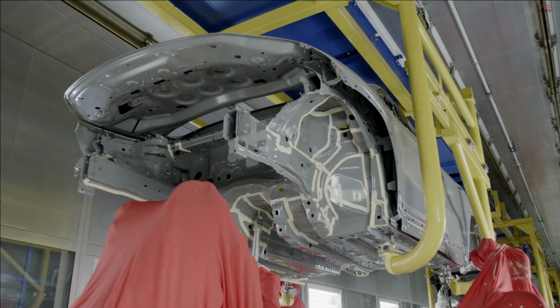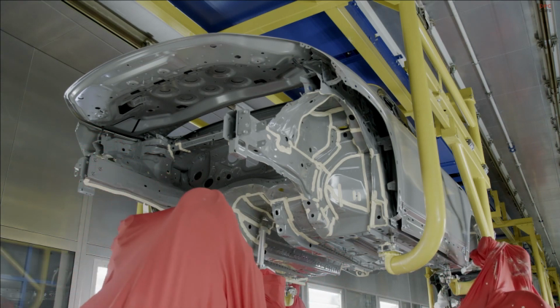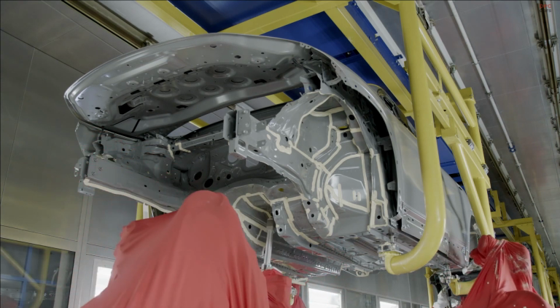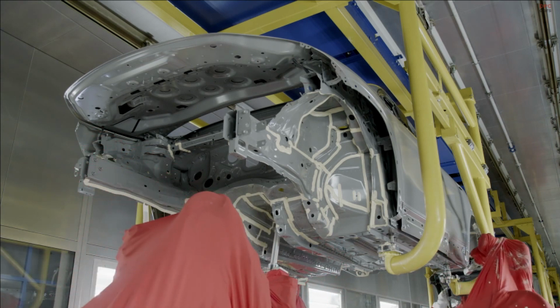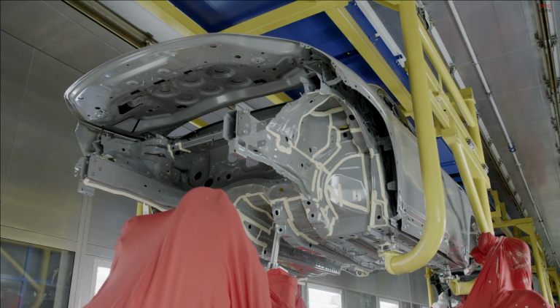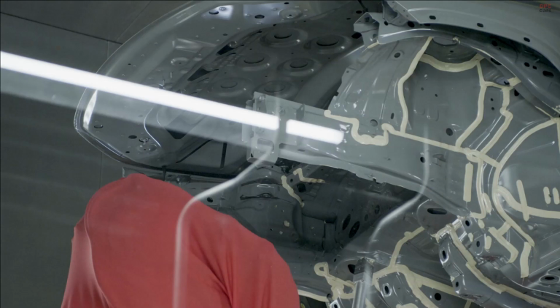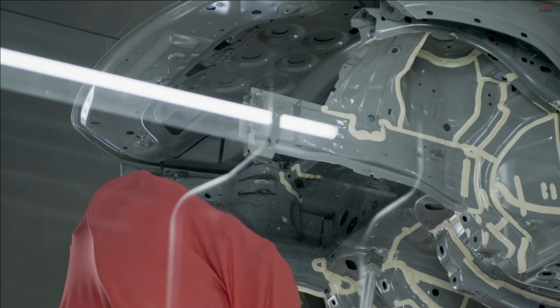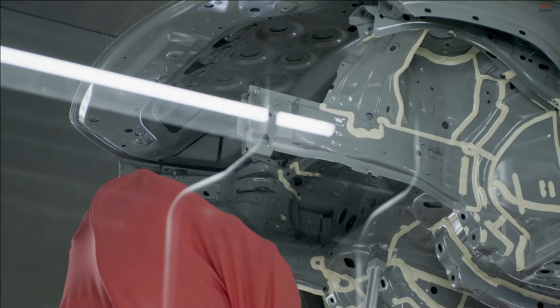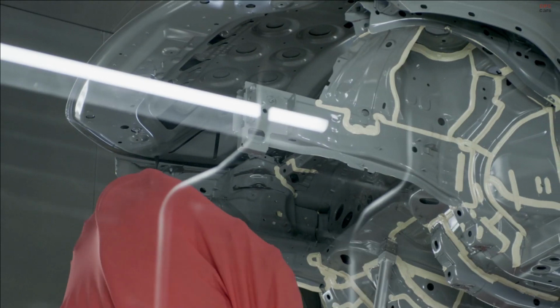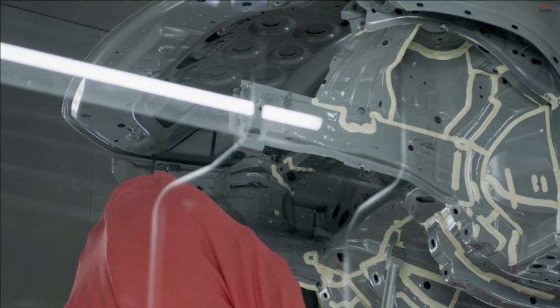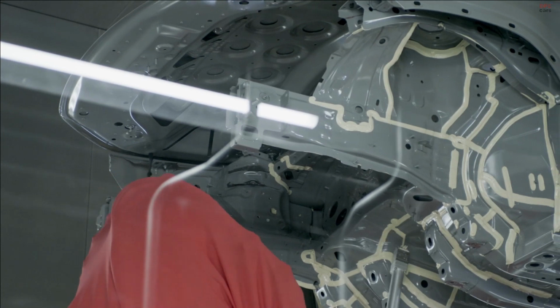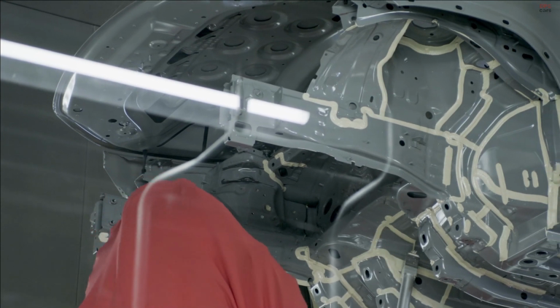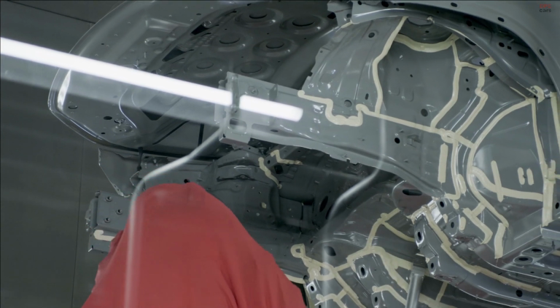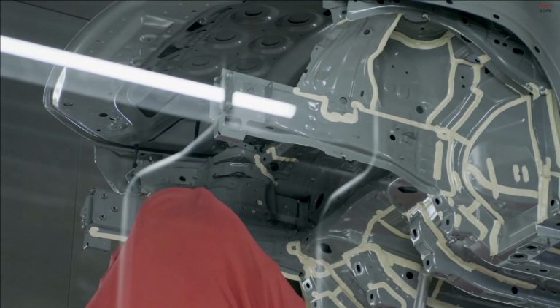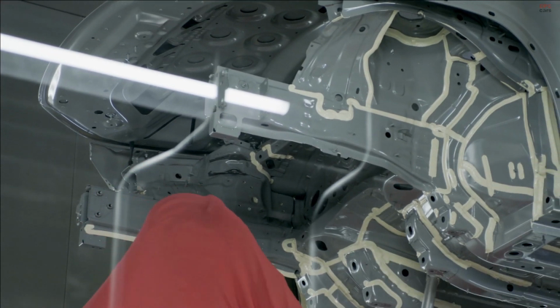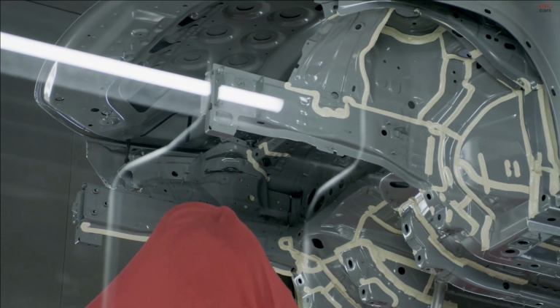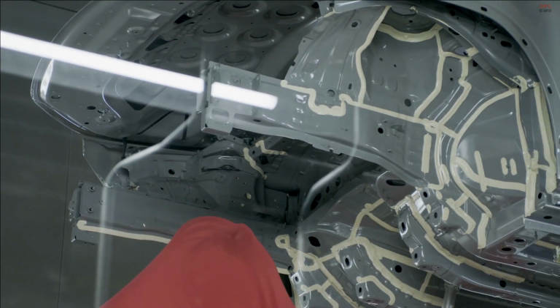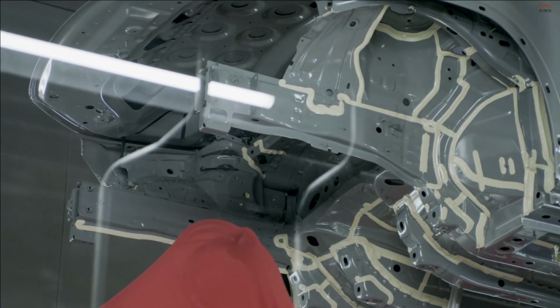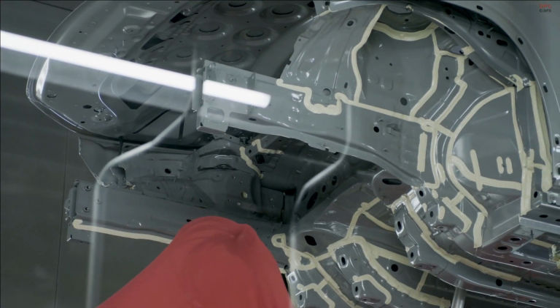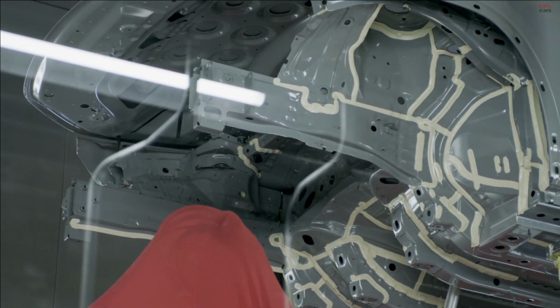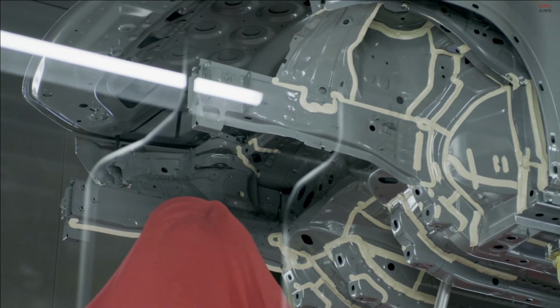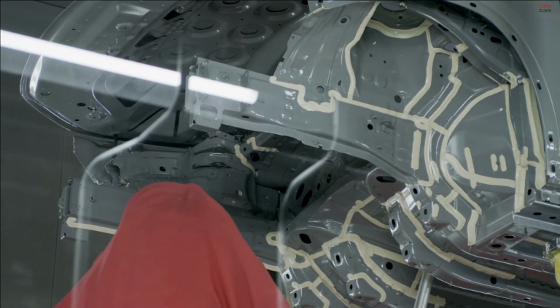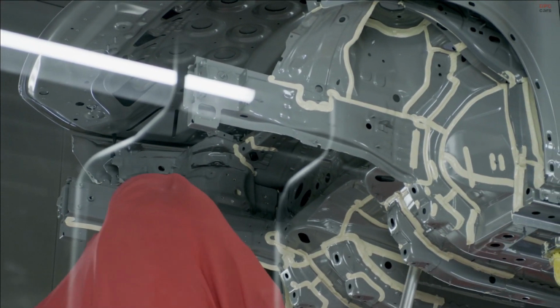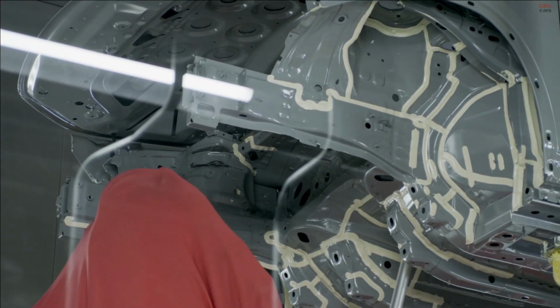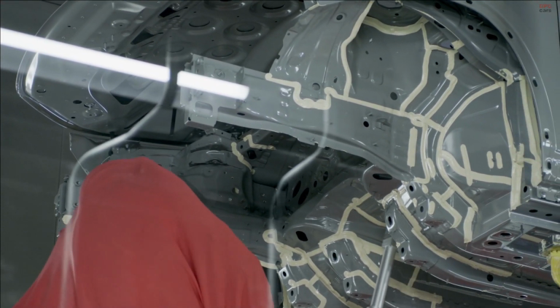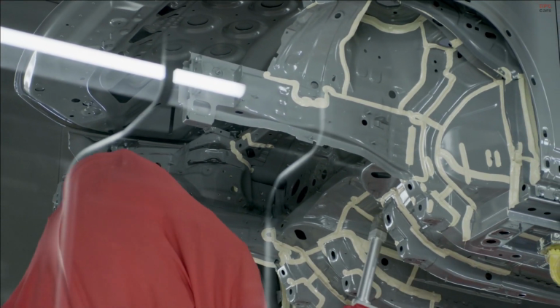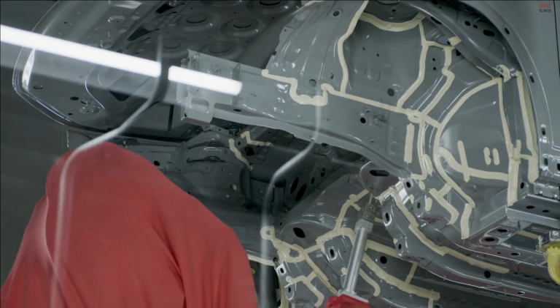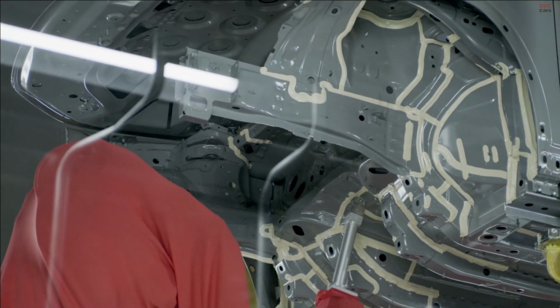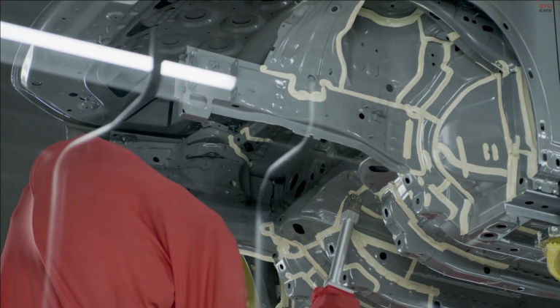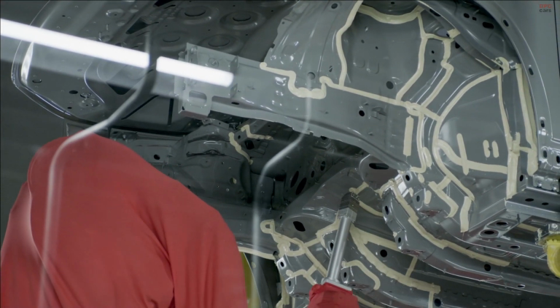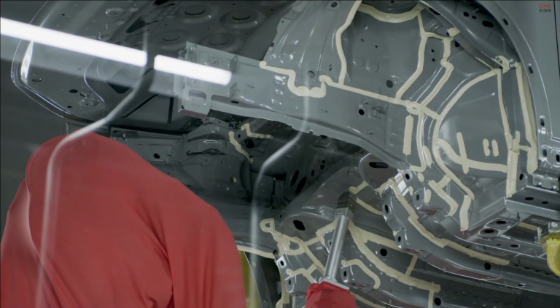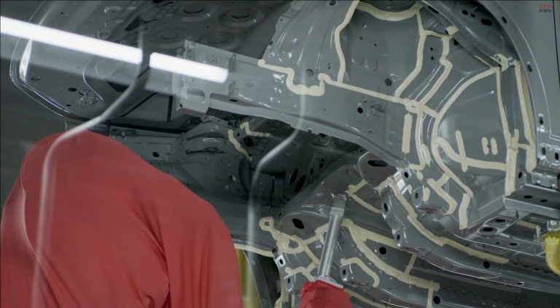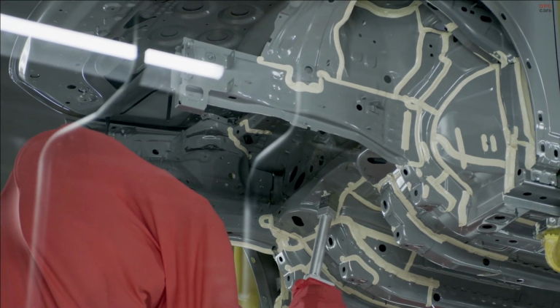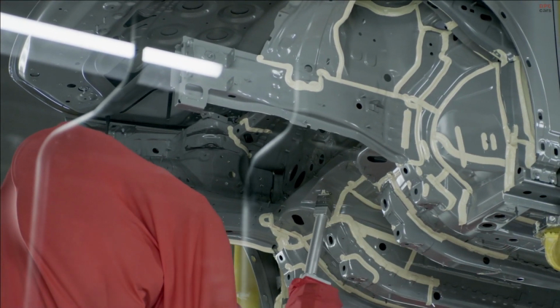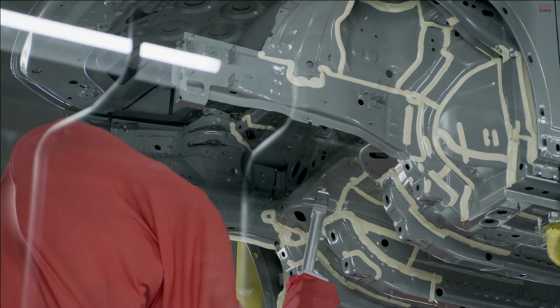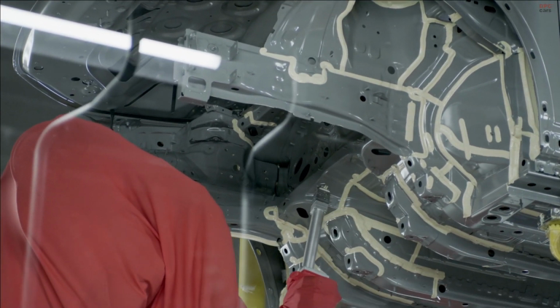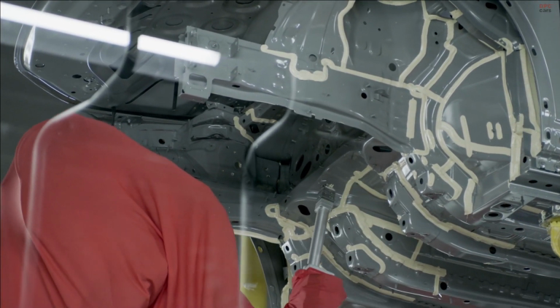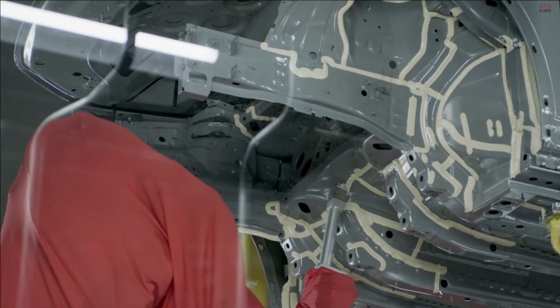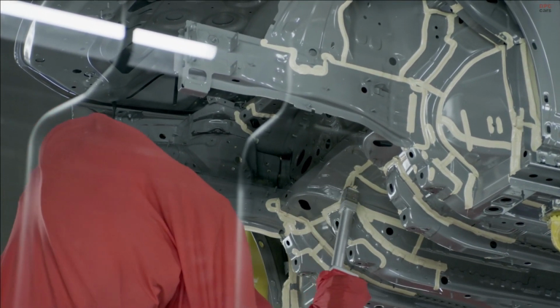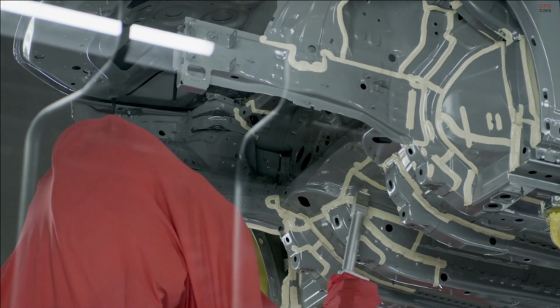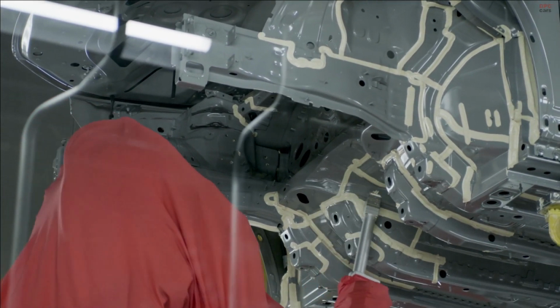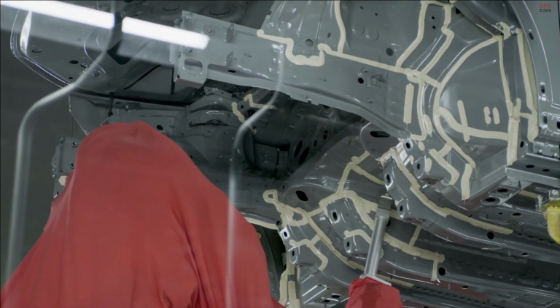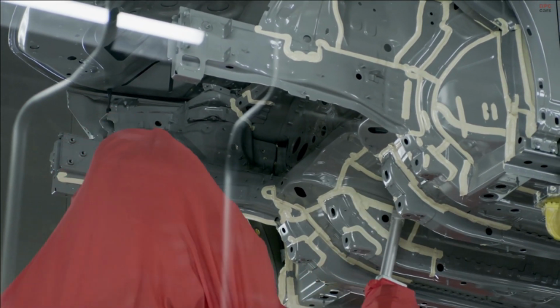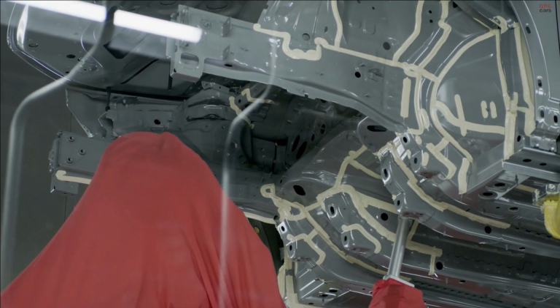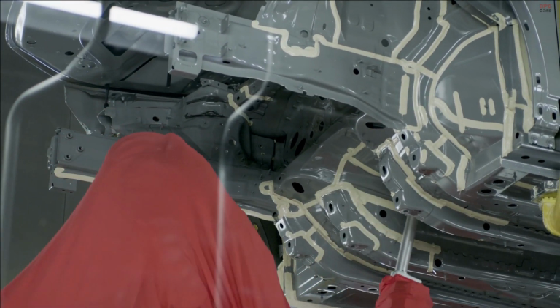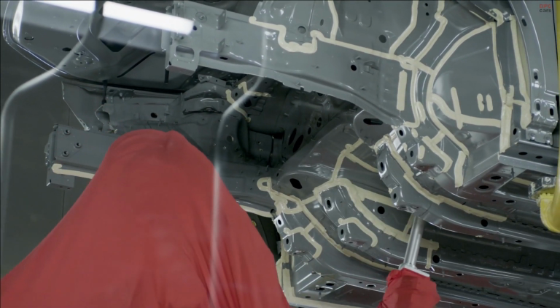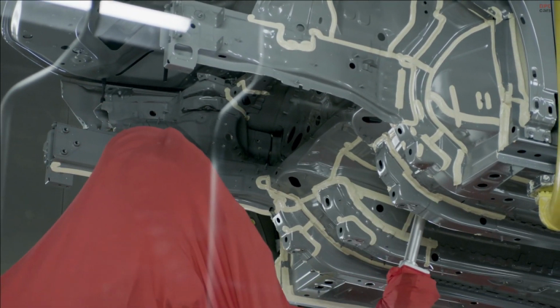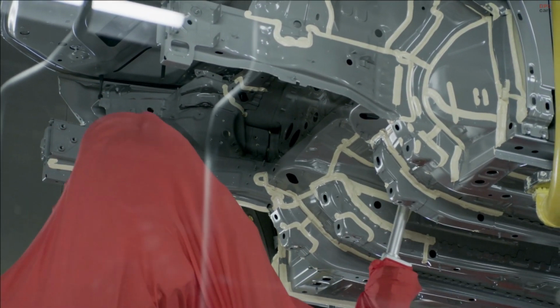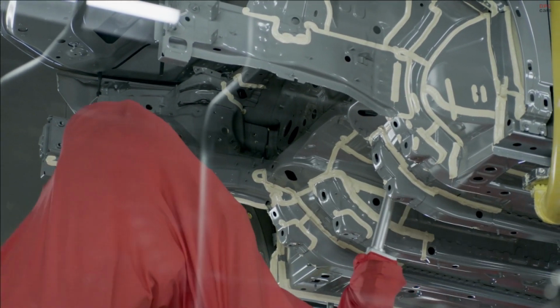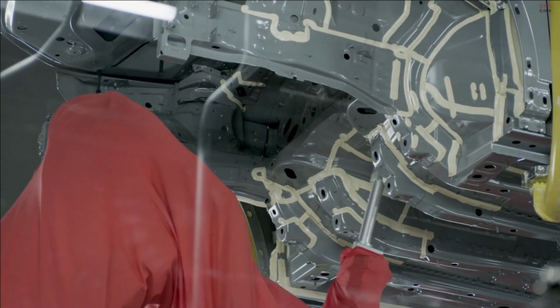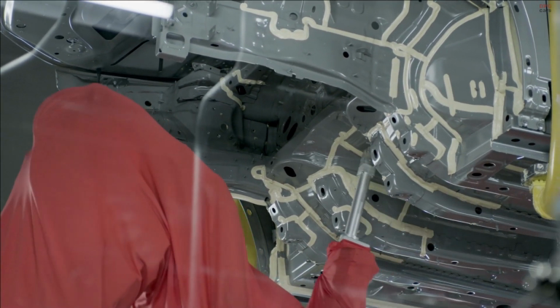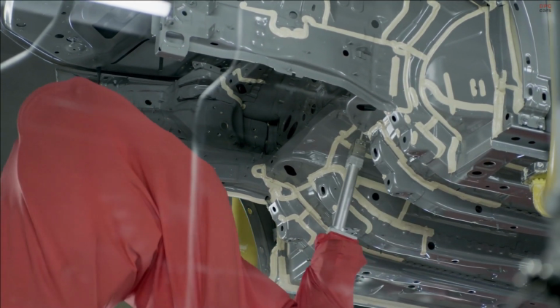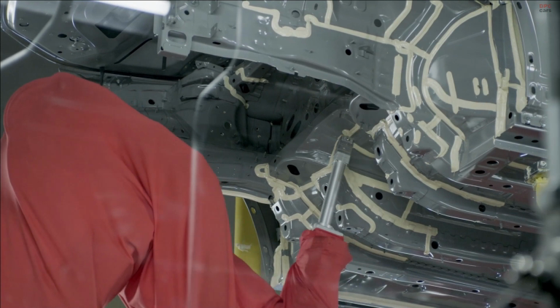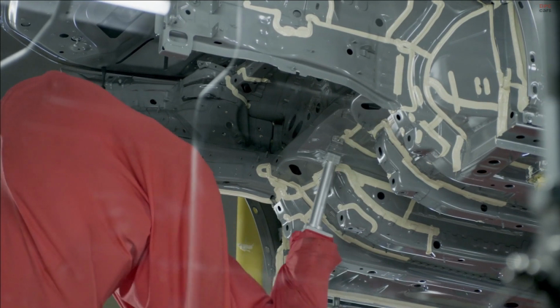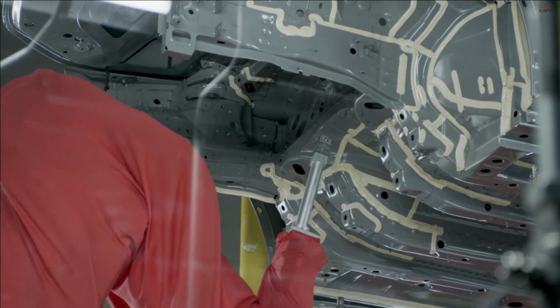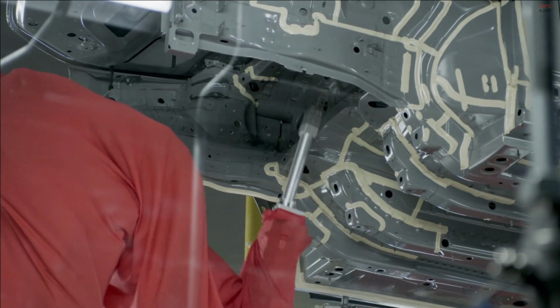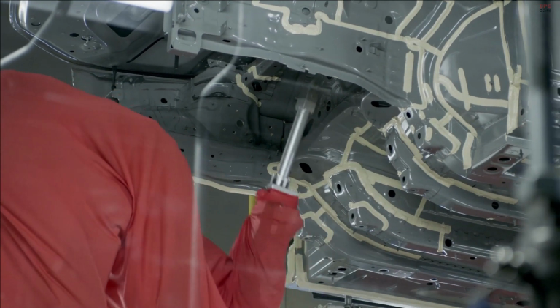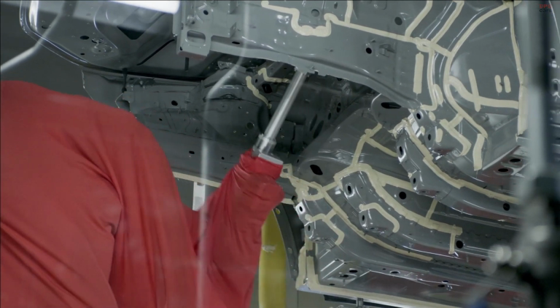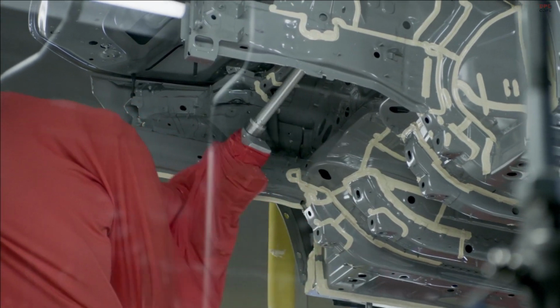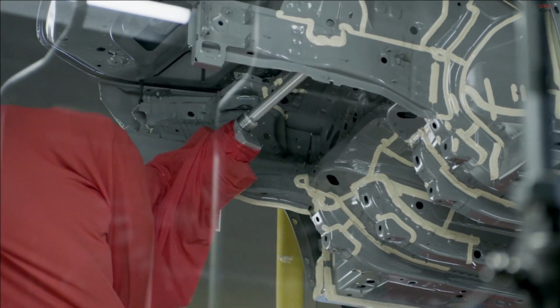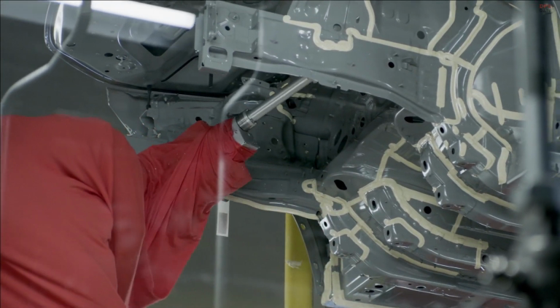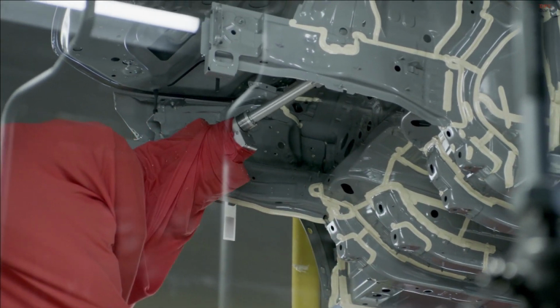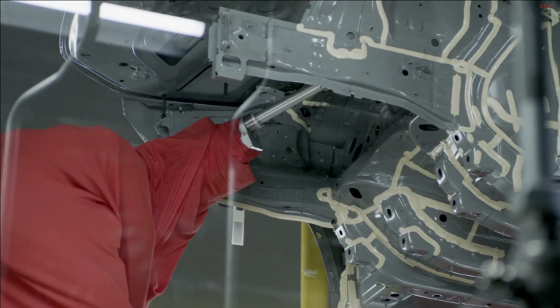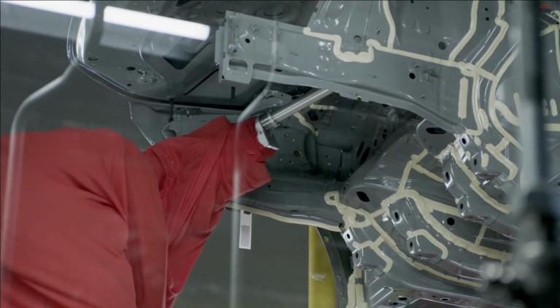That ensures a high recognition day and night, and the car says 'I am an electric Mercedes' from any angle. Another highlight at the back is the implied diffuser. As an element of the AMG line, it completes the overall sporty appearance of the car.